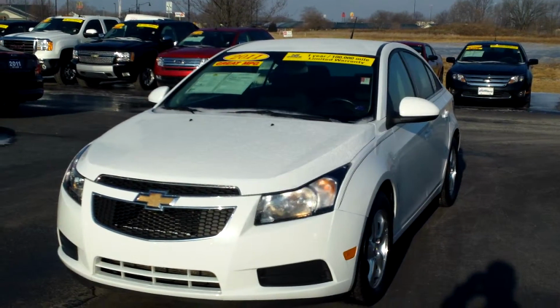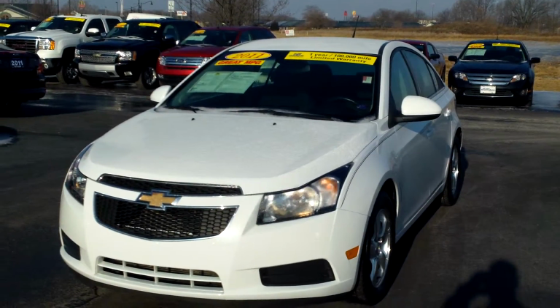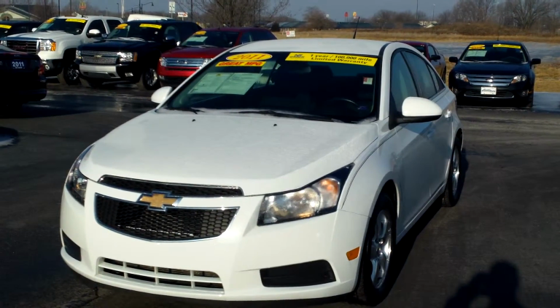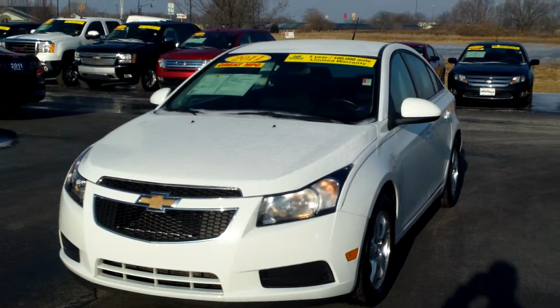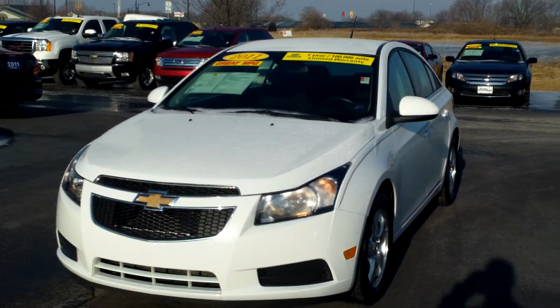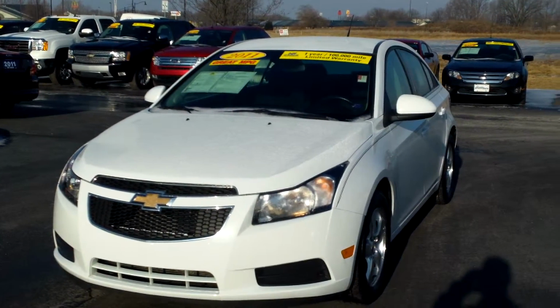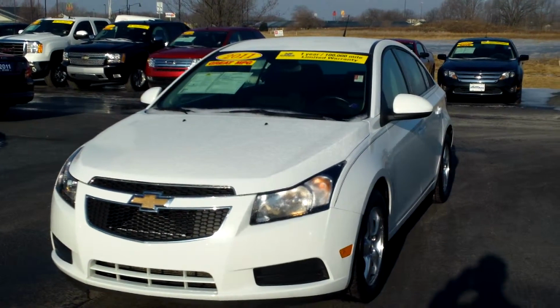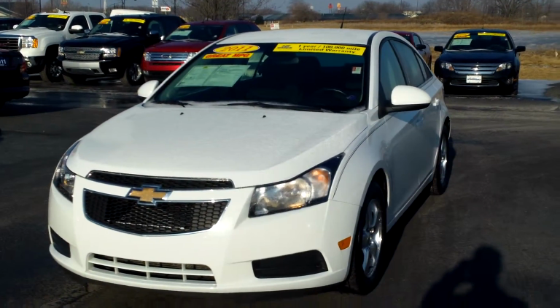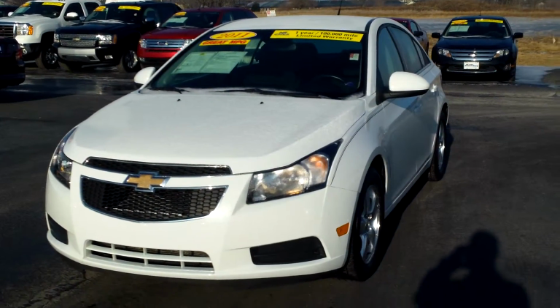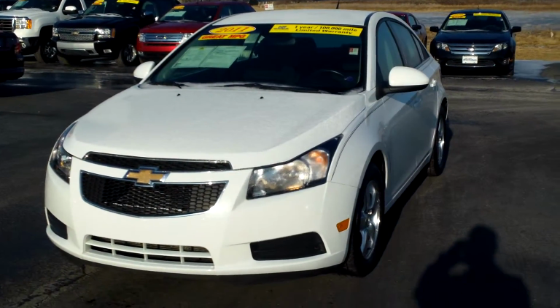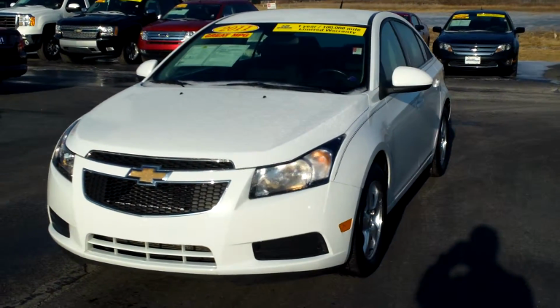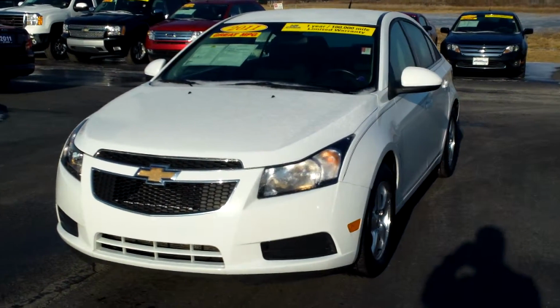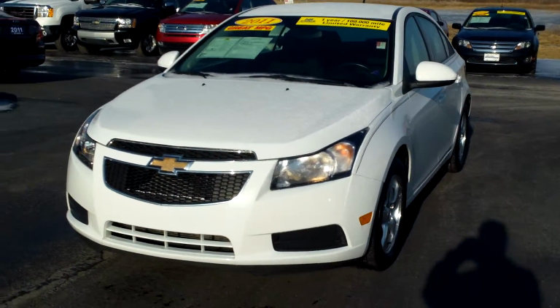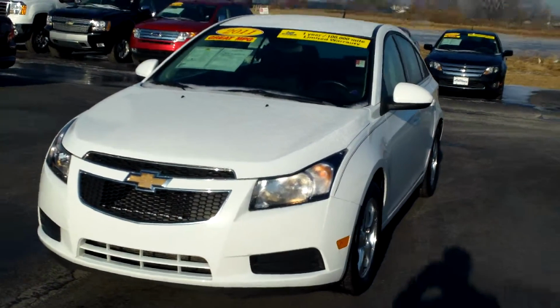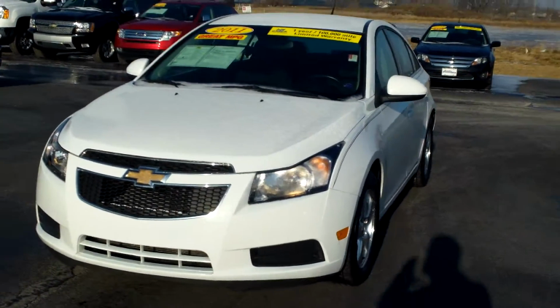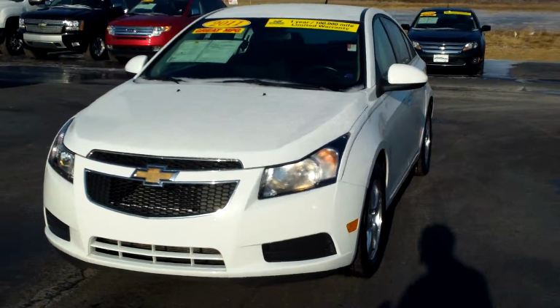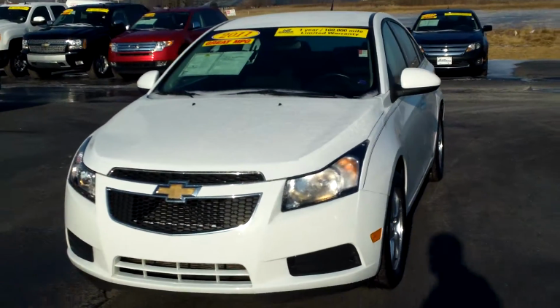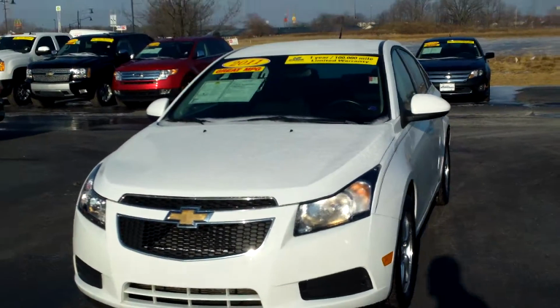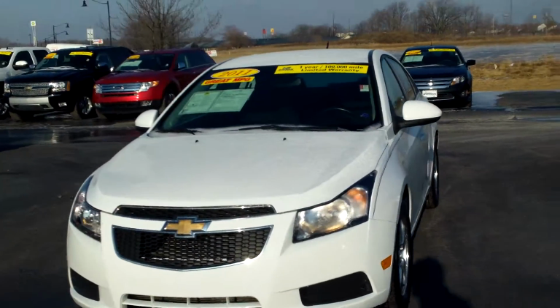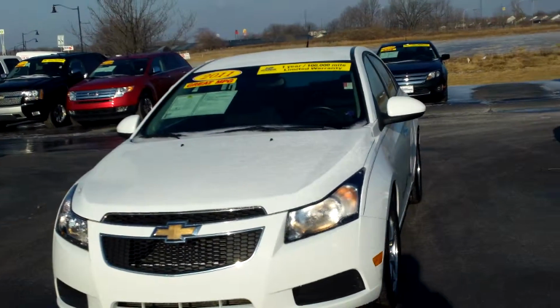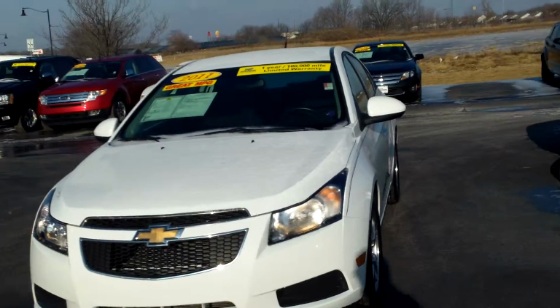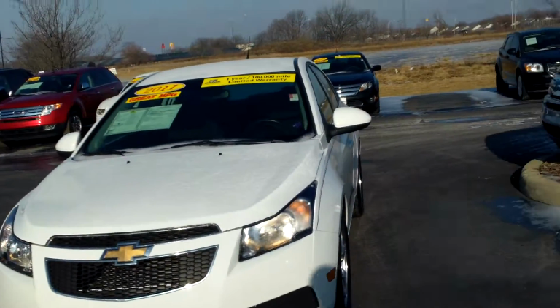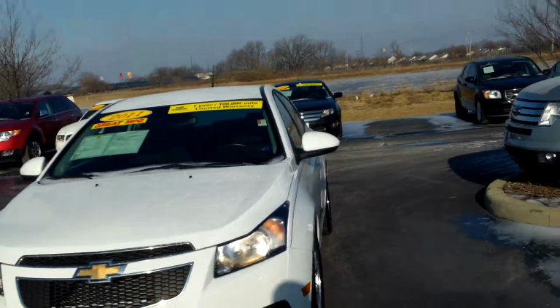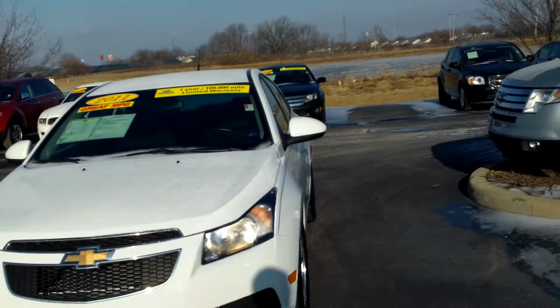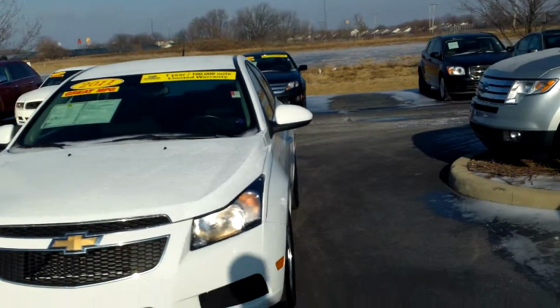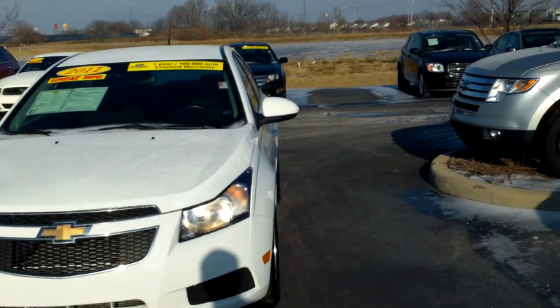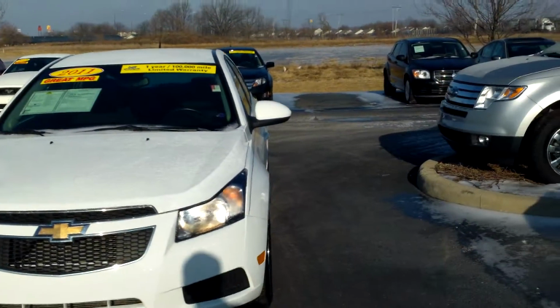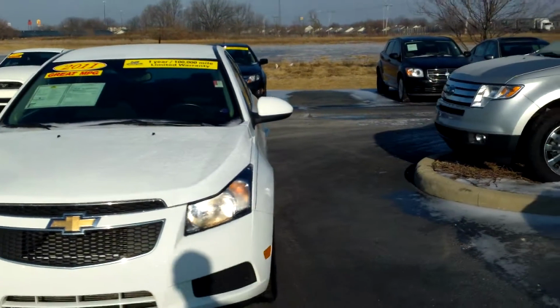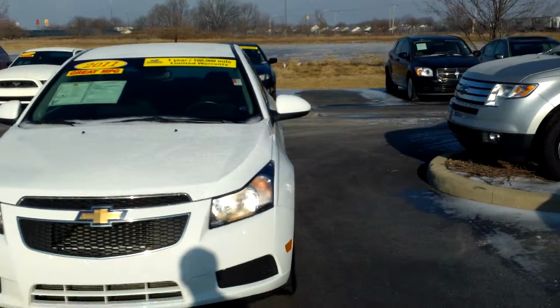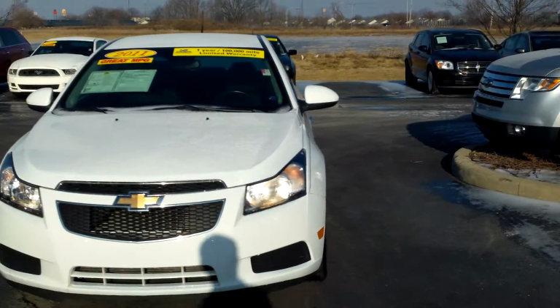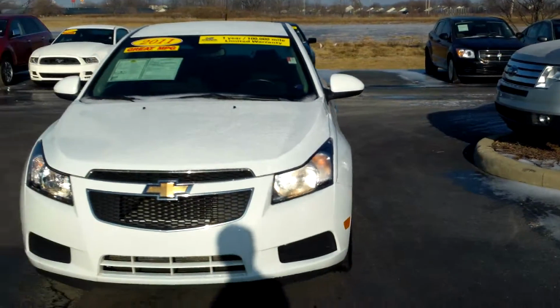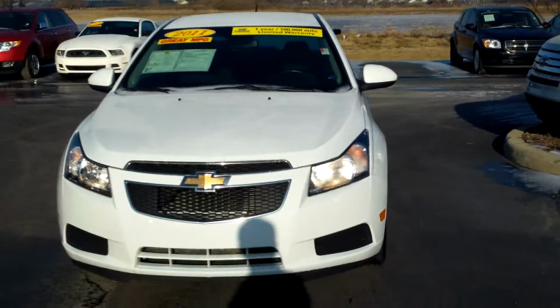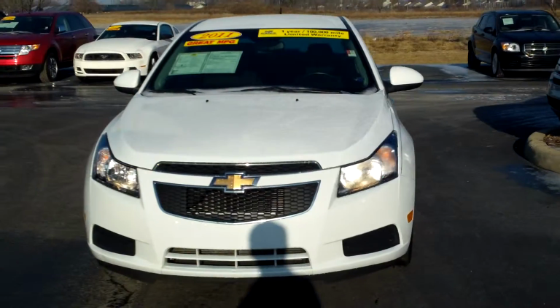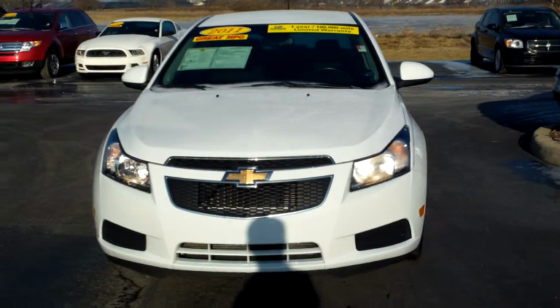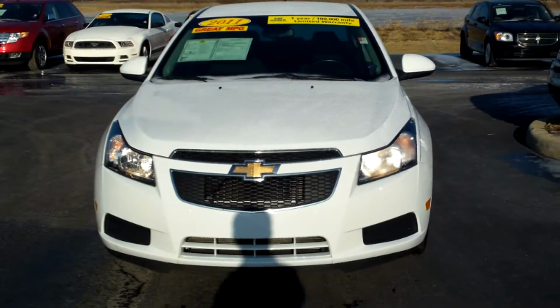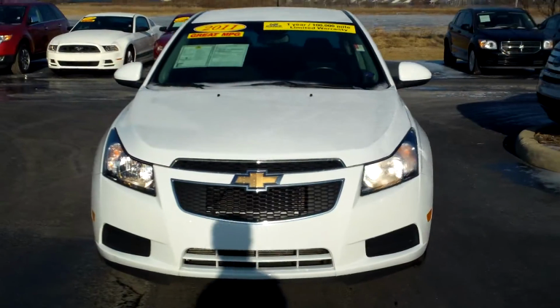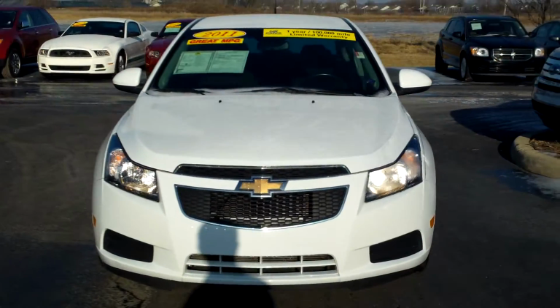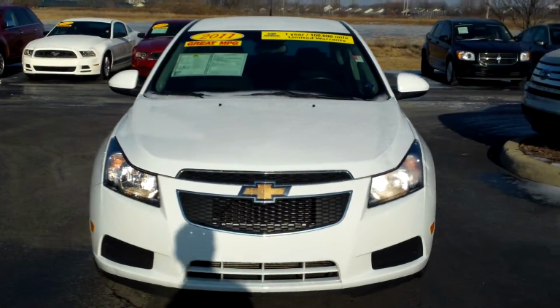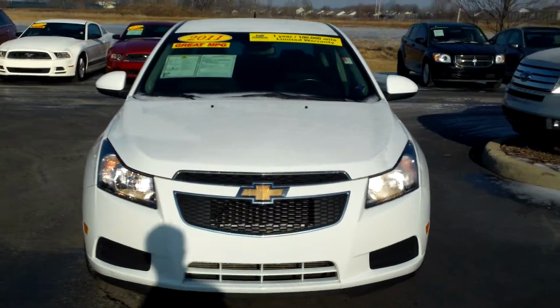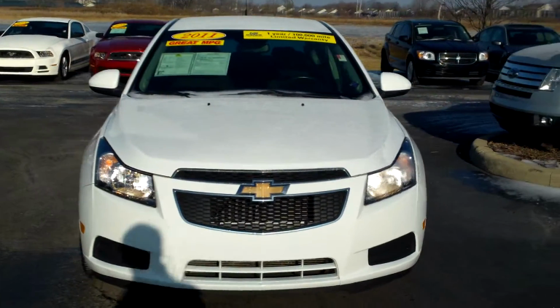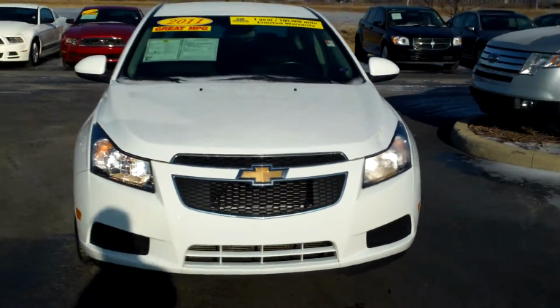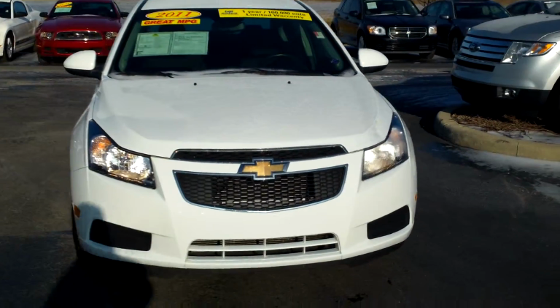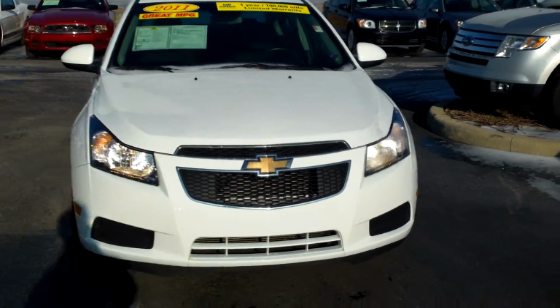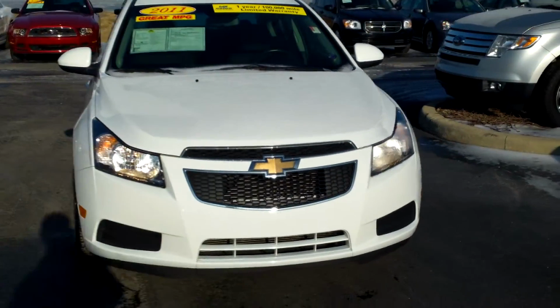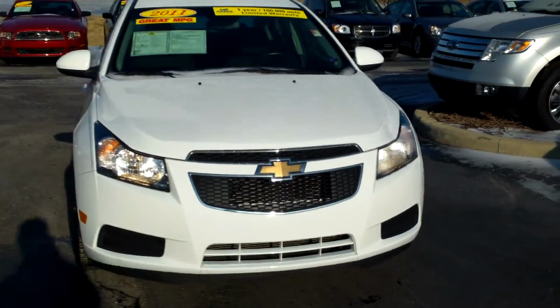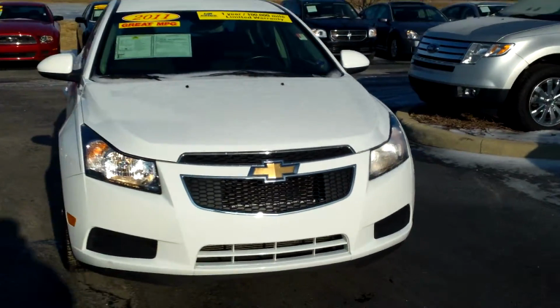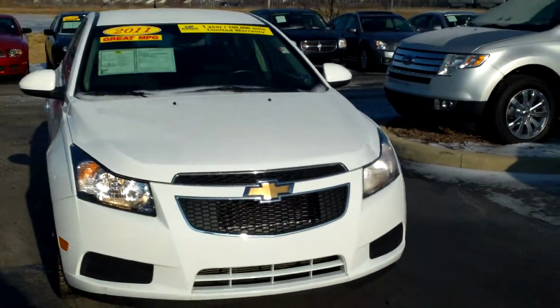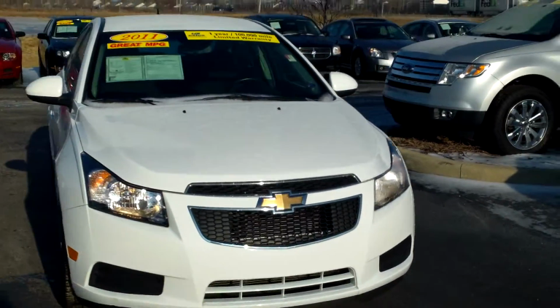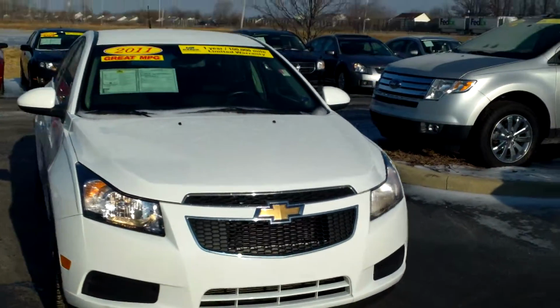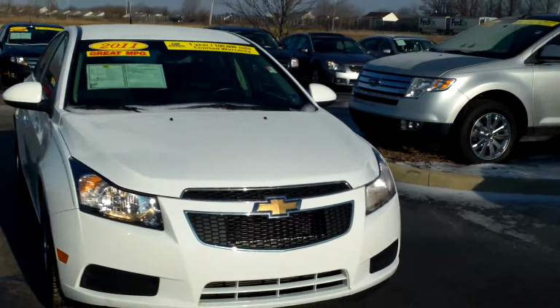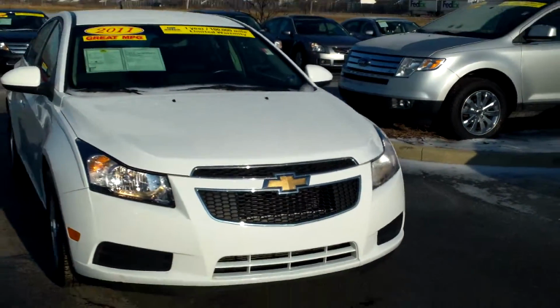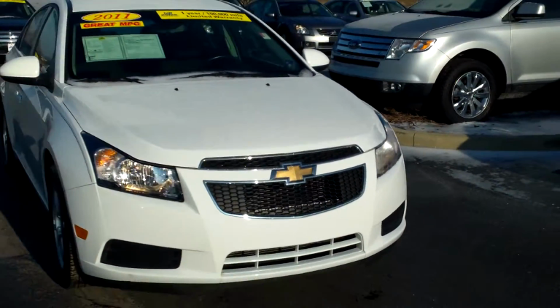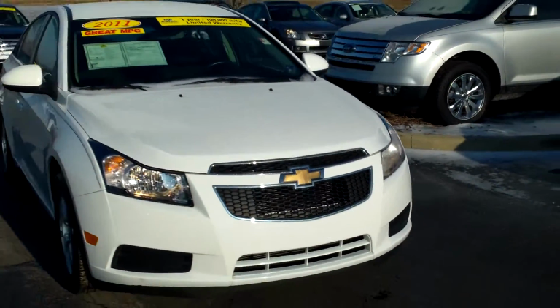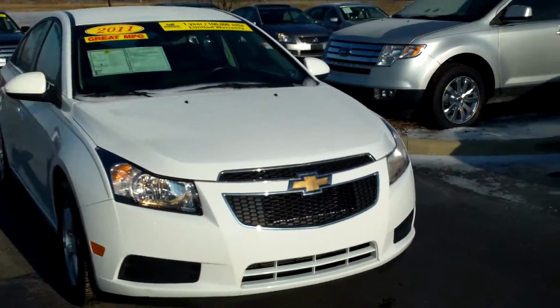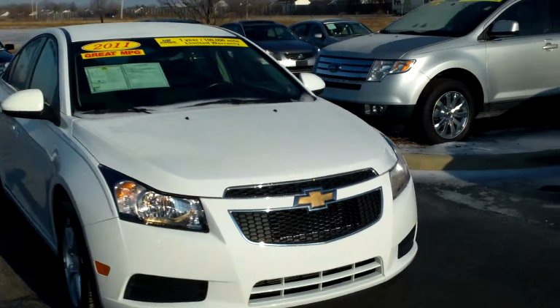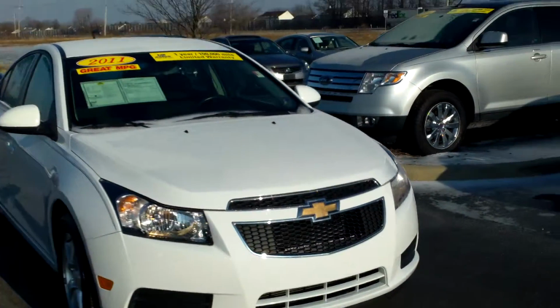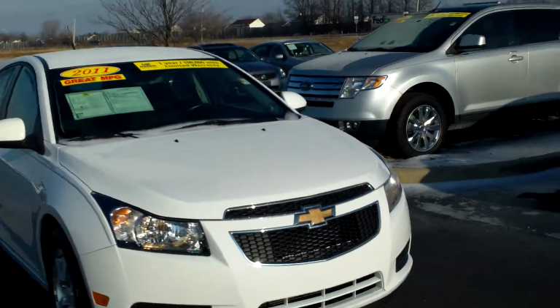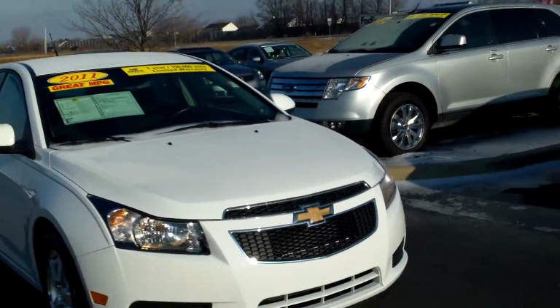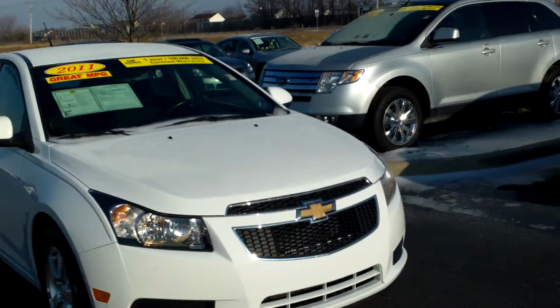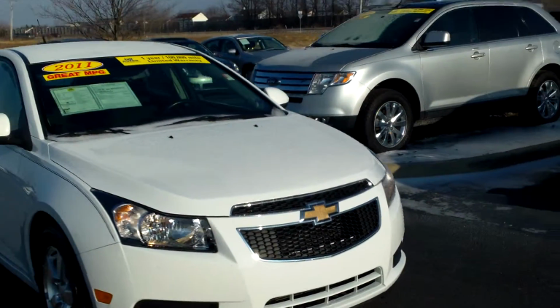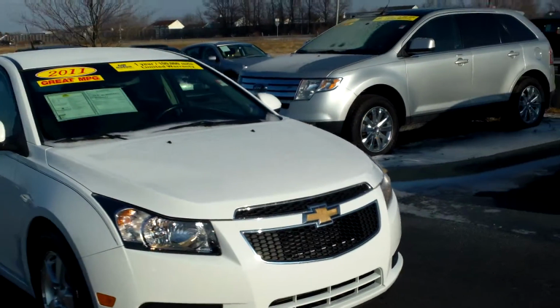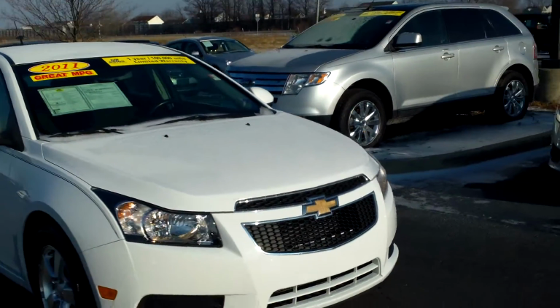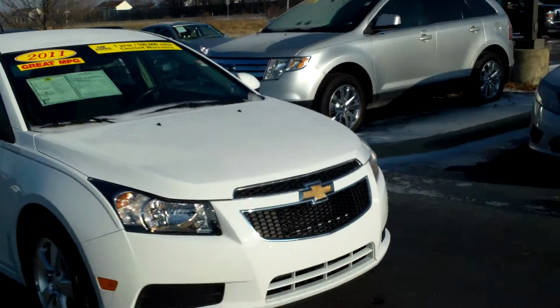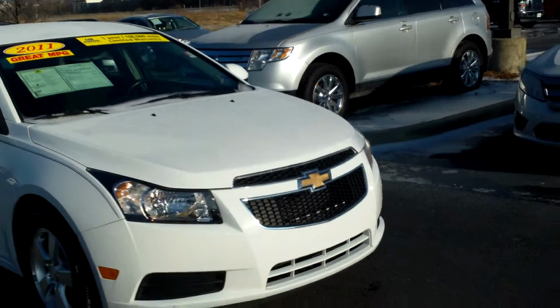Good morning, this is Tony Lynn at Bill Estes Ford. This is the Chevy Cruze you had inquired about. Wanted to do a quick video here for you.